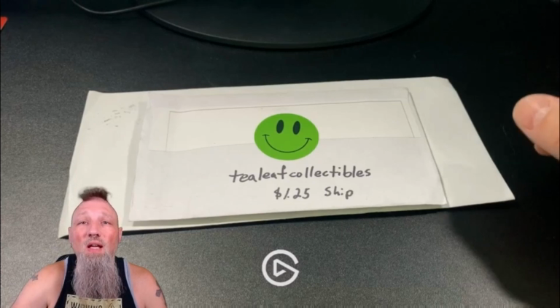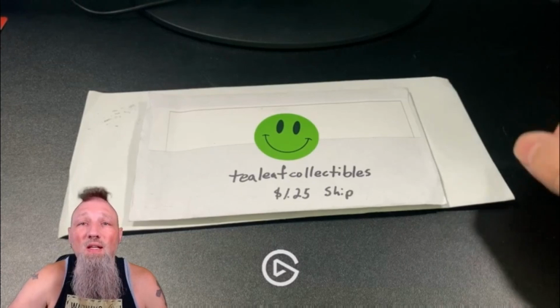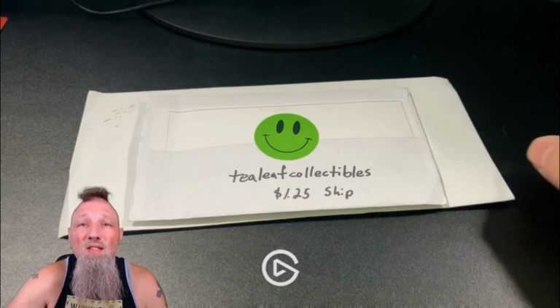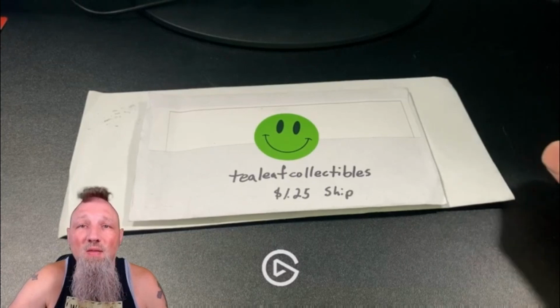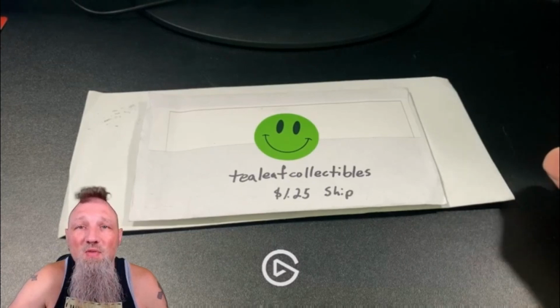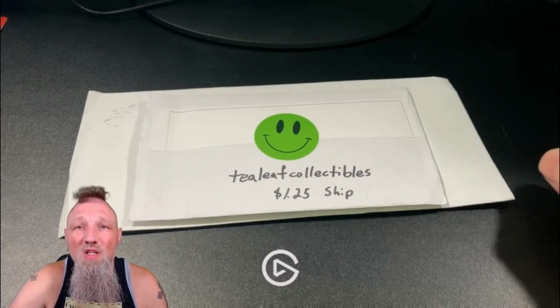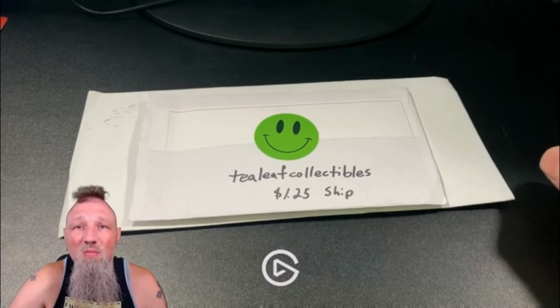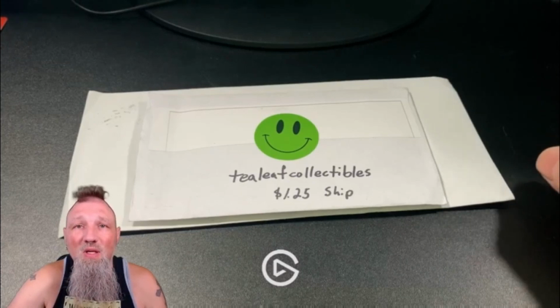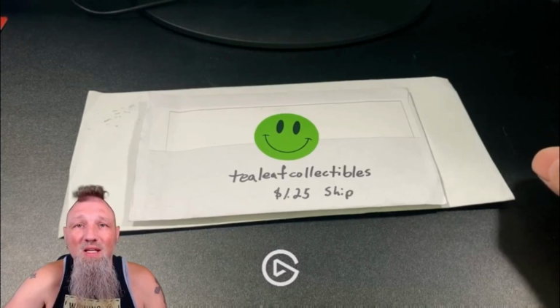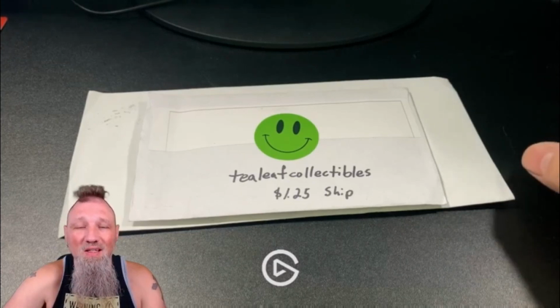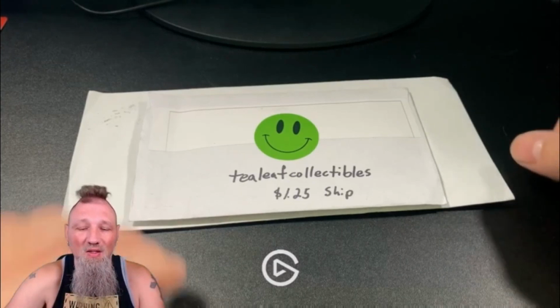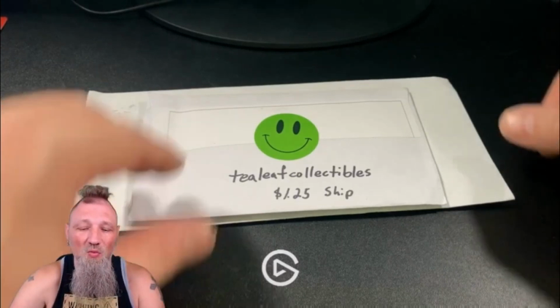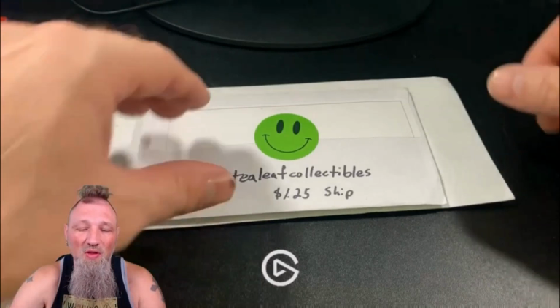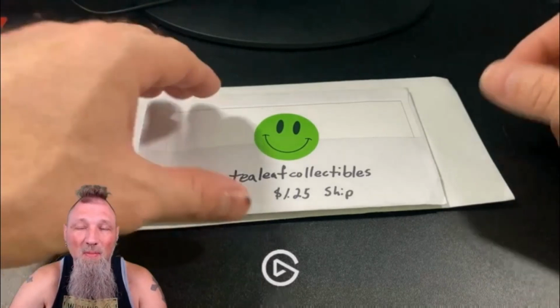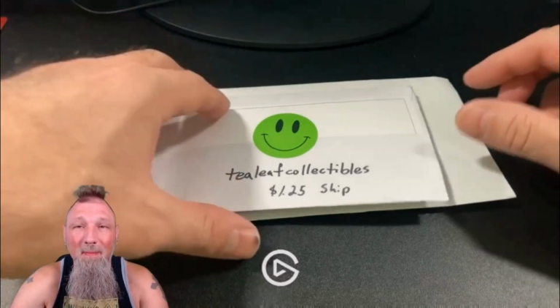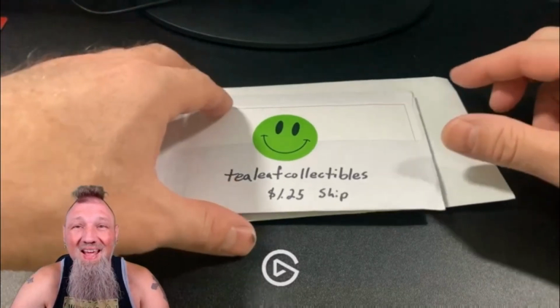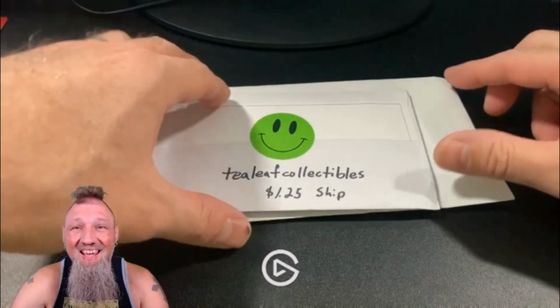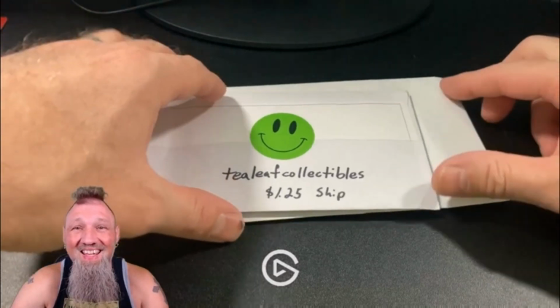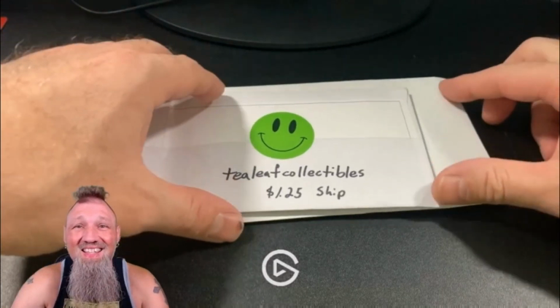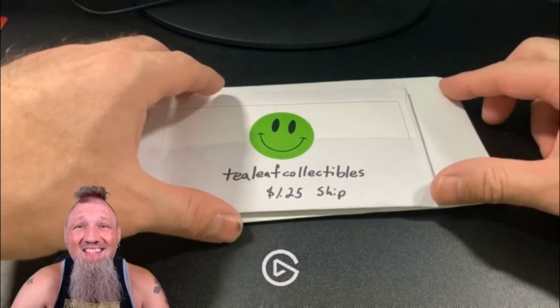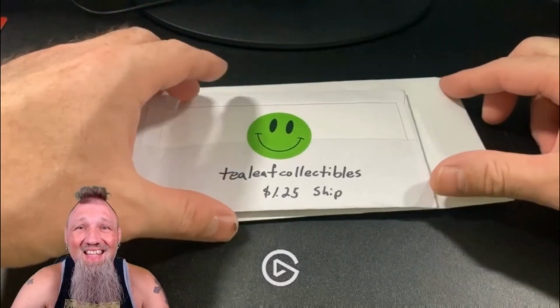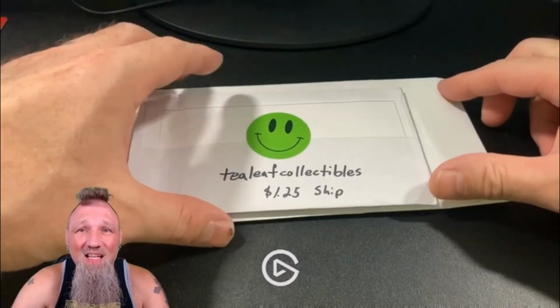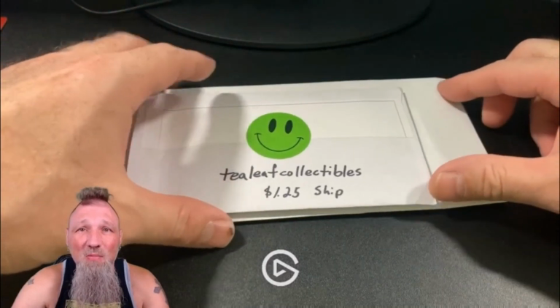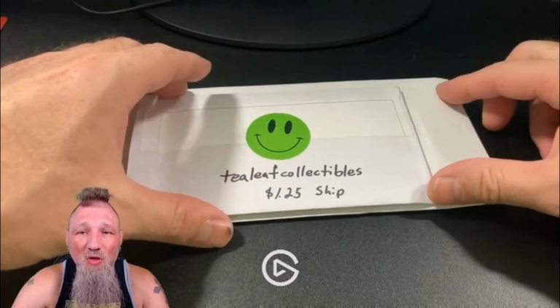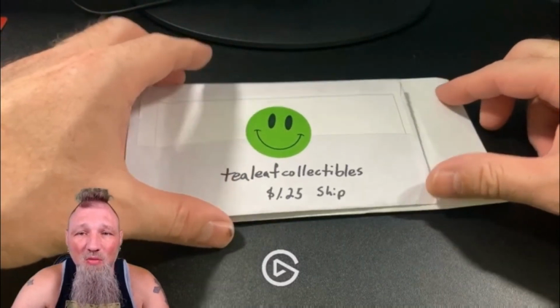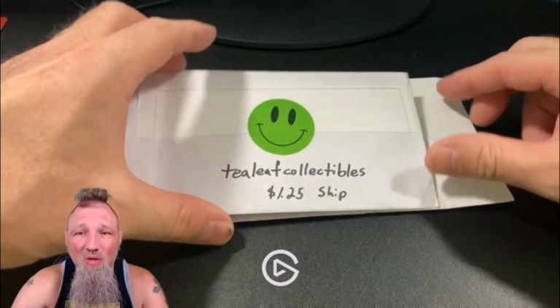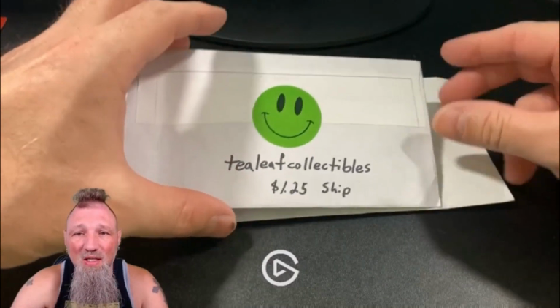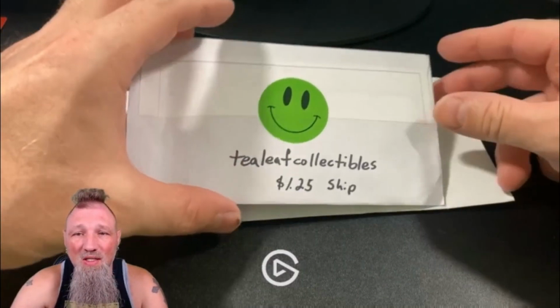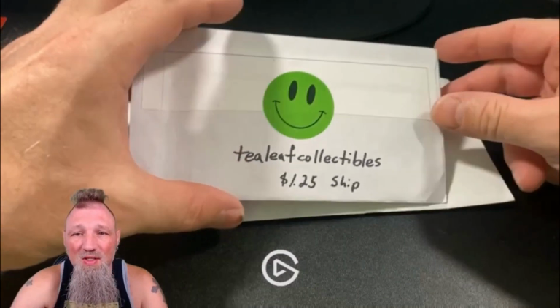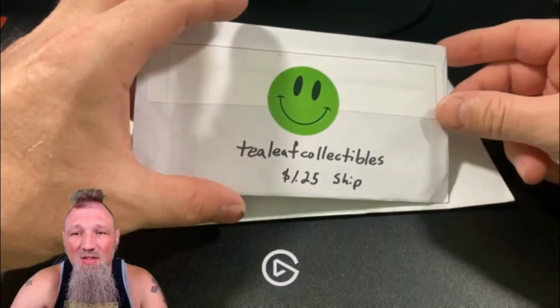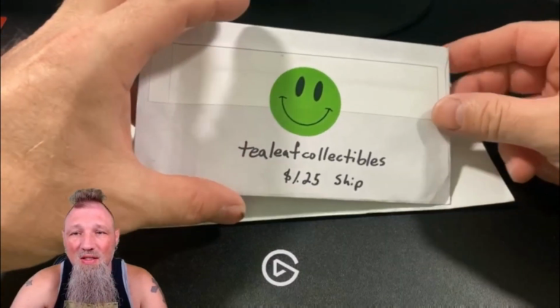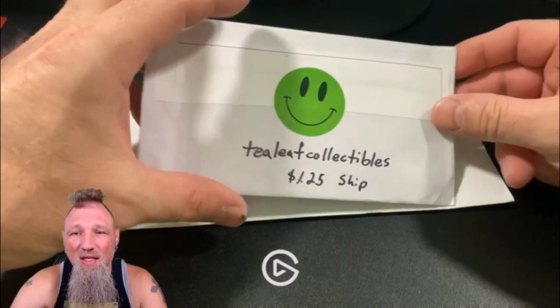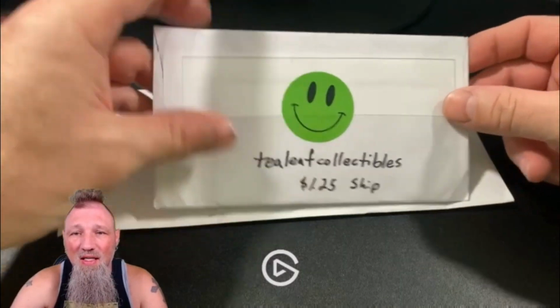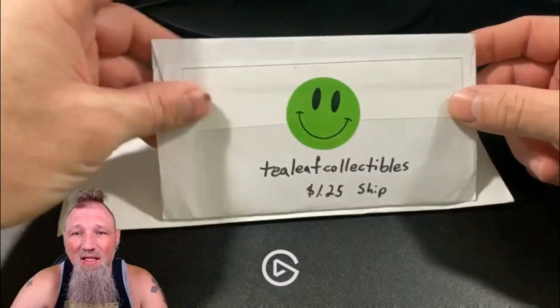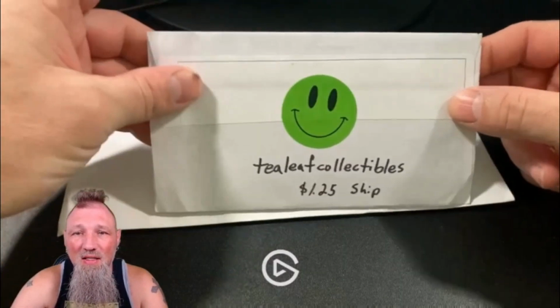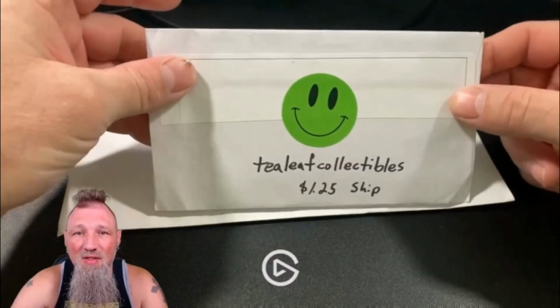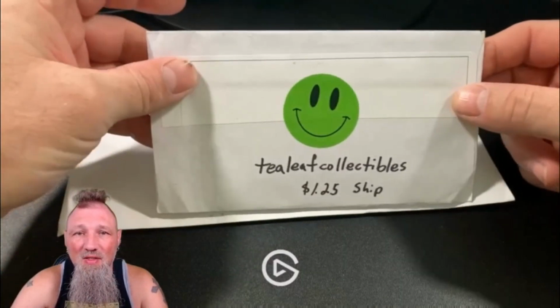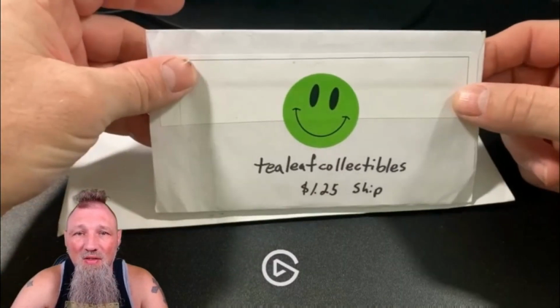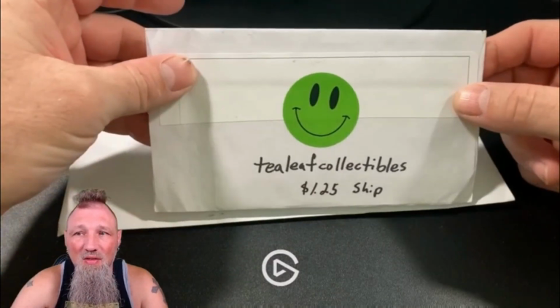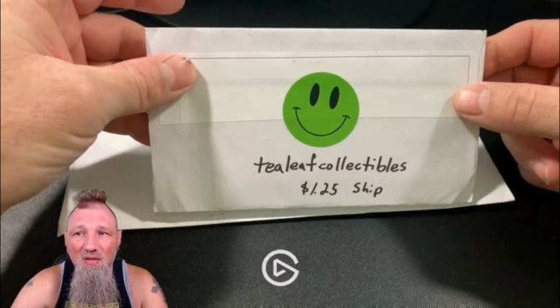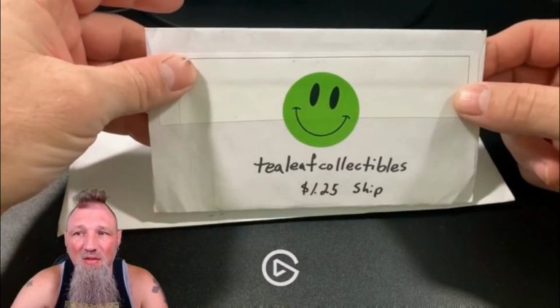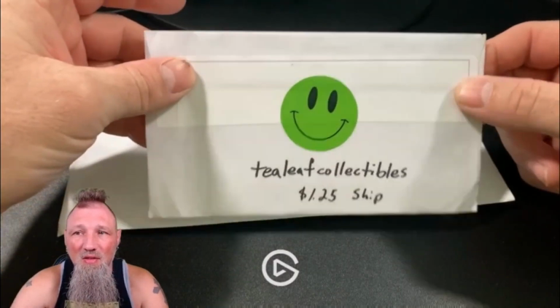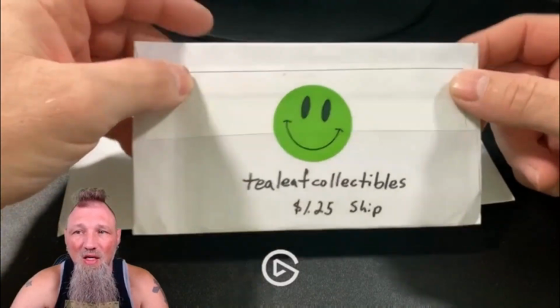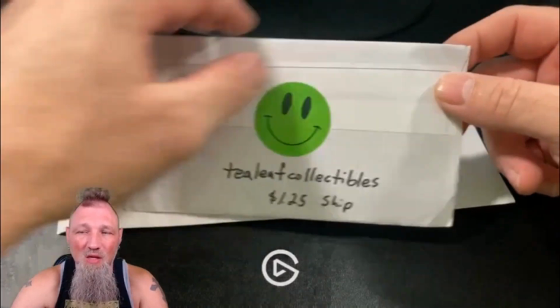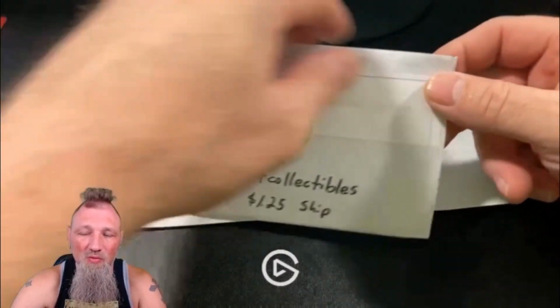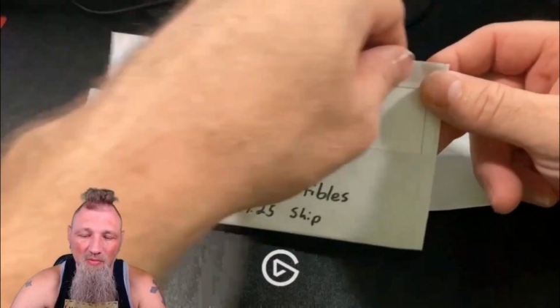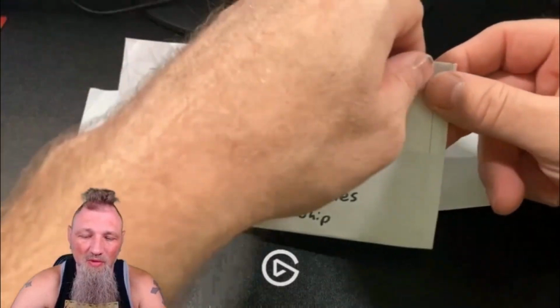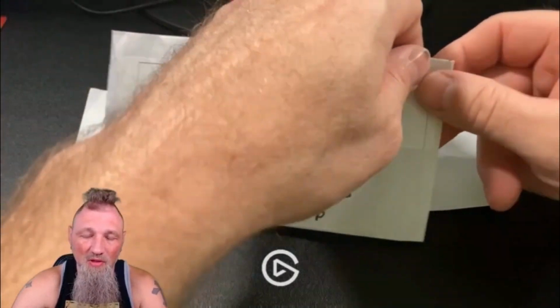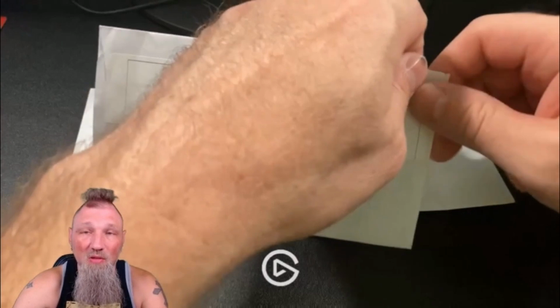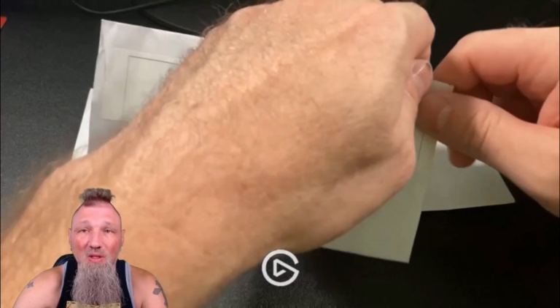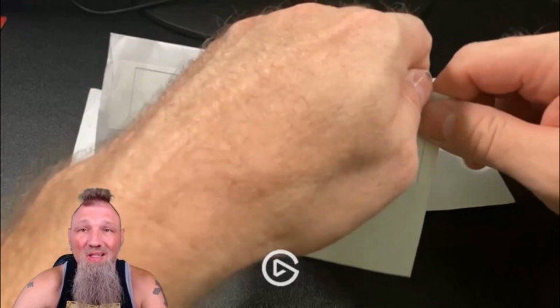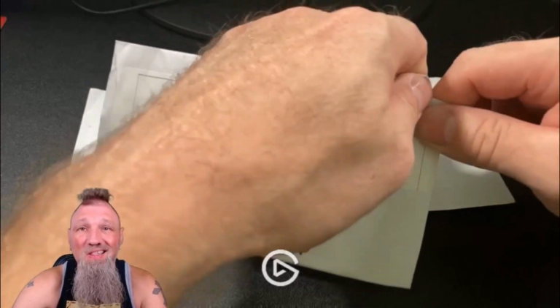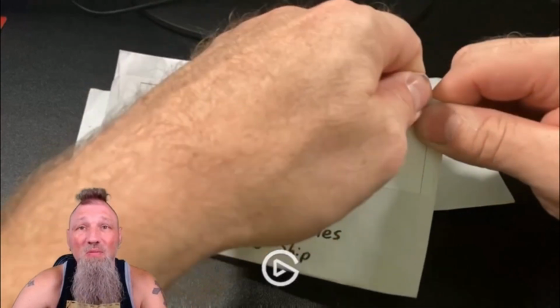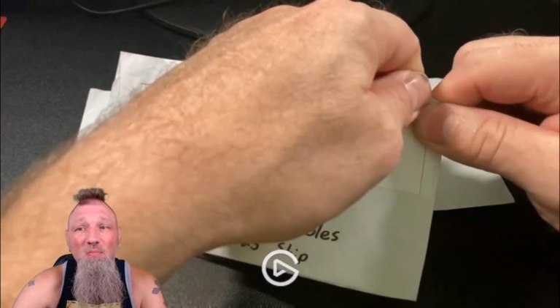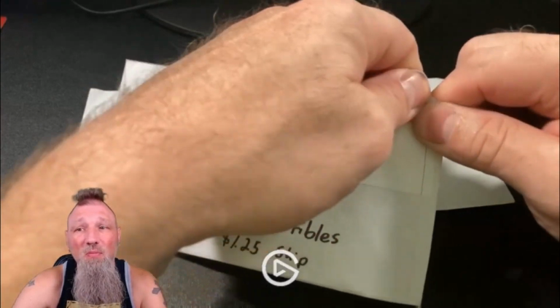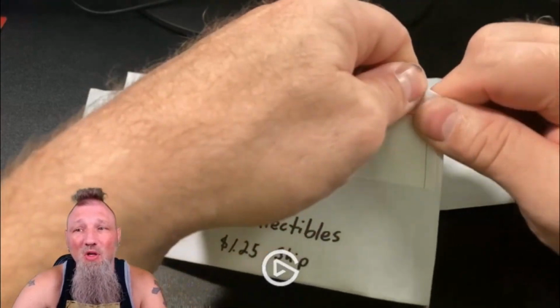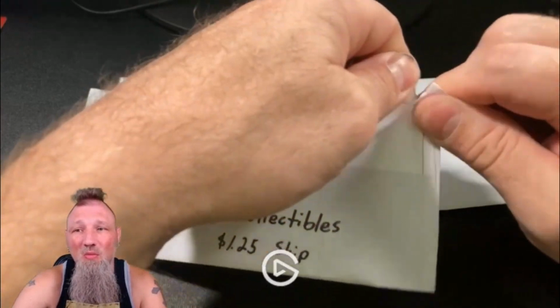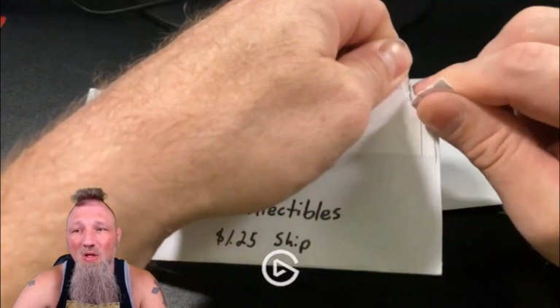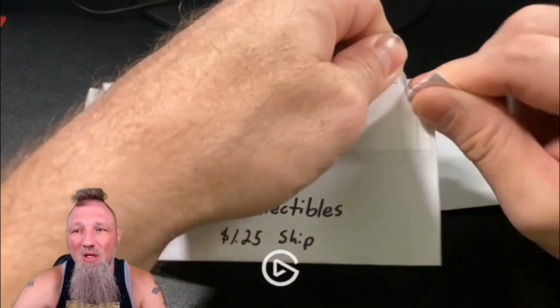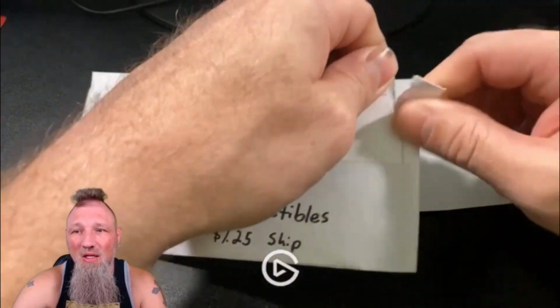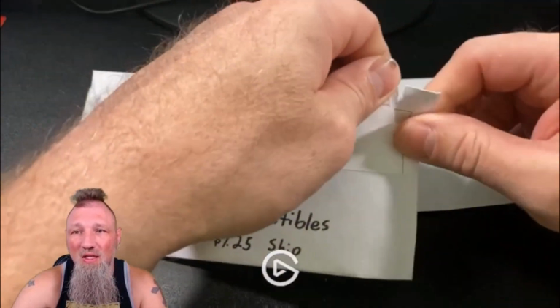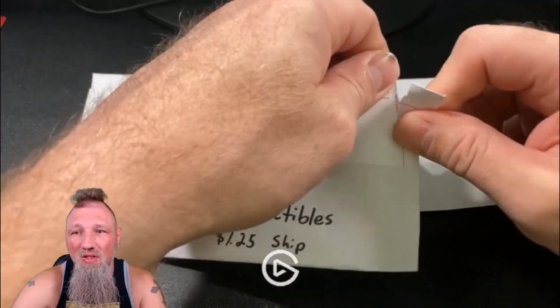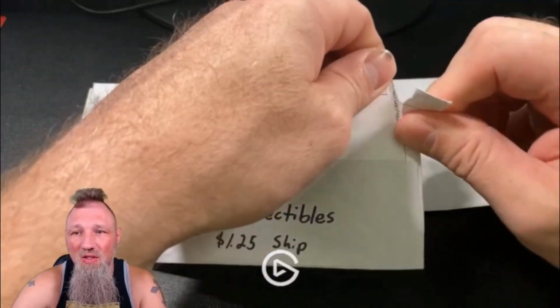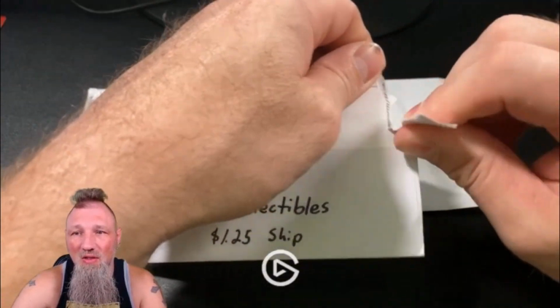Hey guys, I'm J-Mac with Mac Attack Poke Breaks, and I'm rebuilding my Pokemon collection.